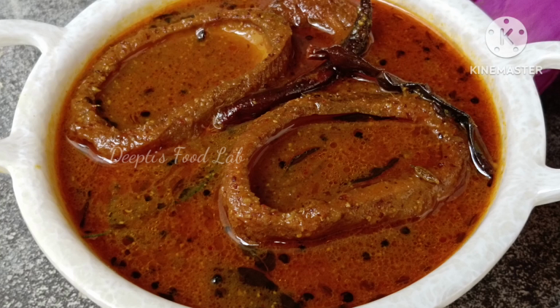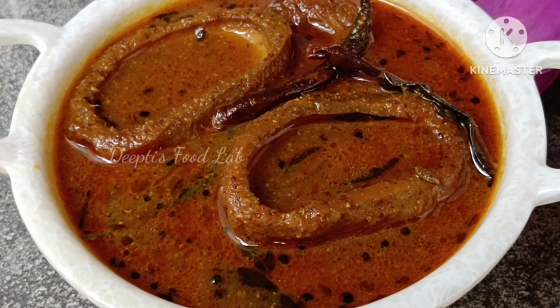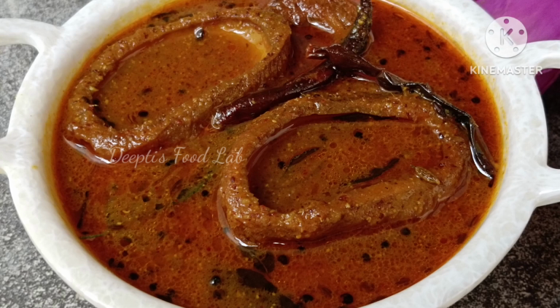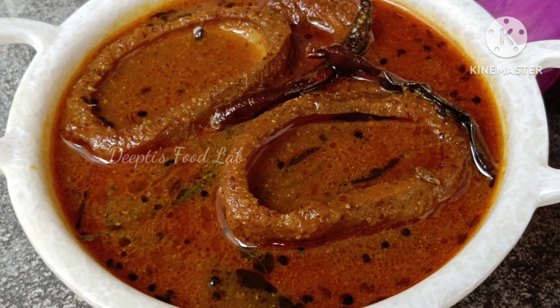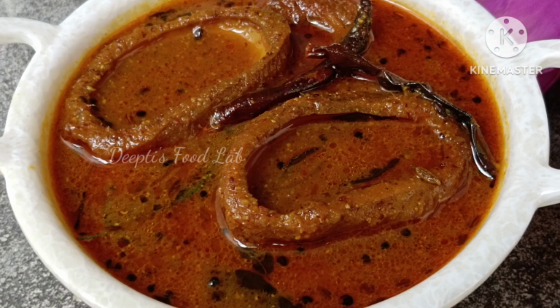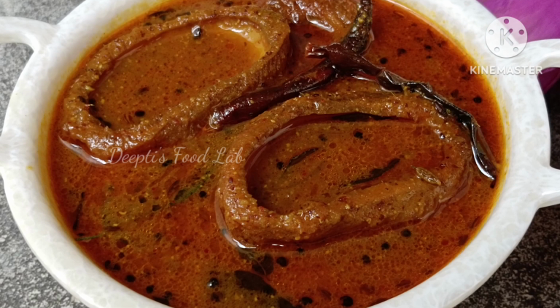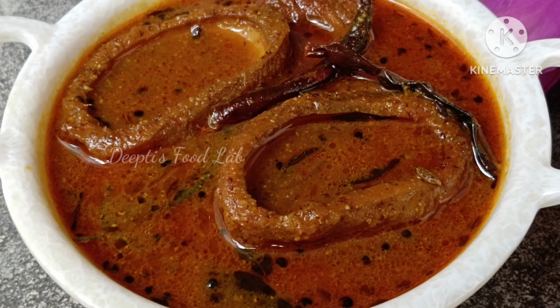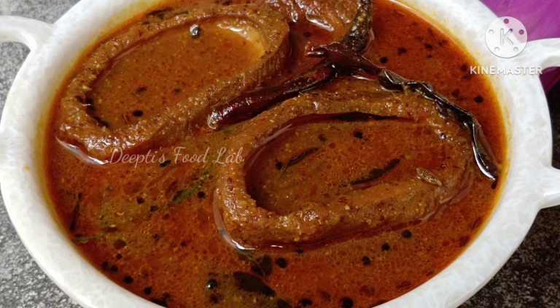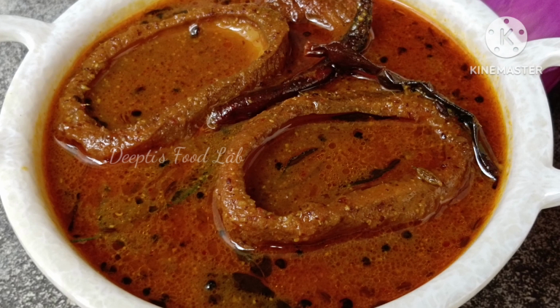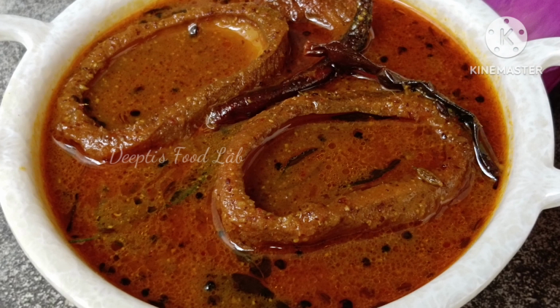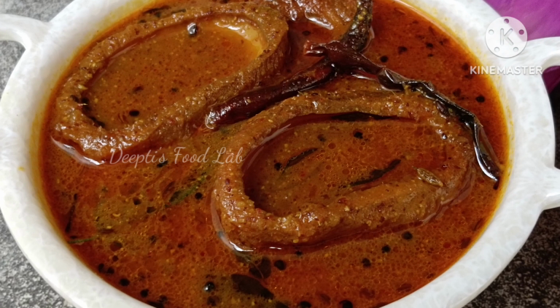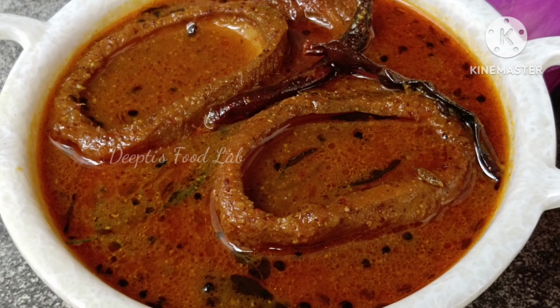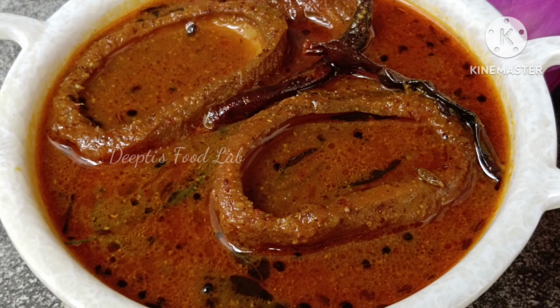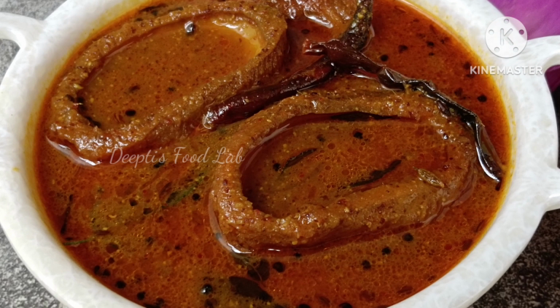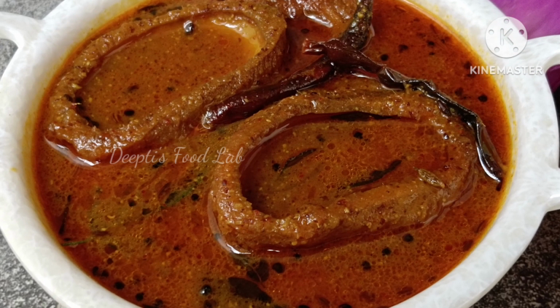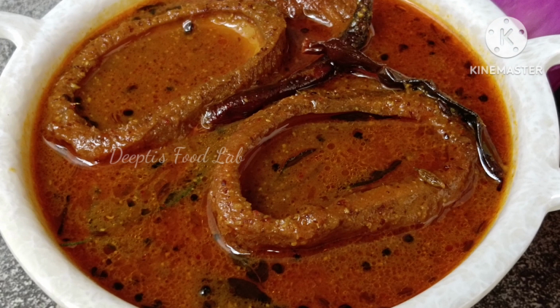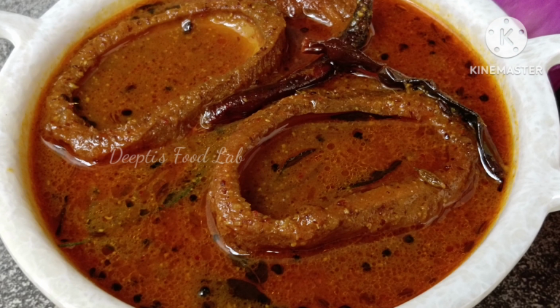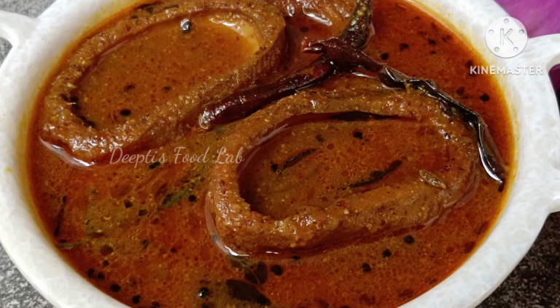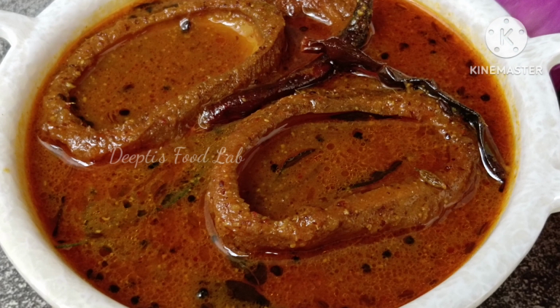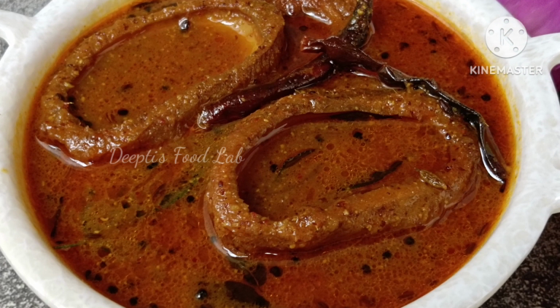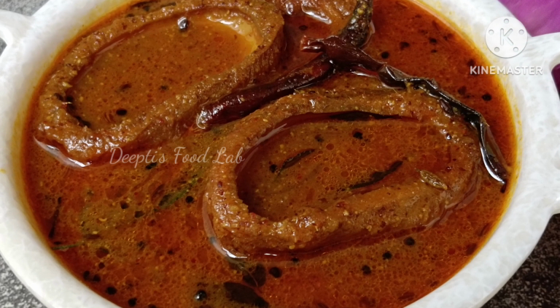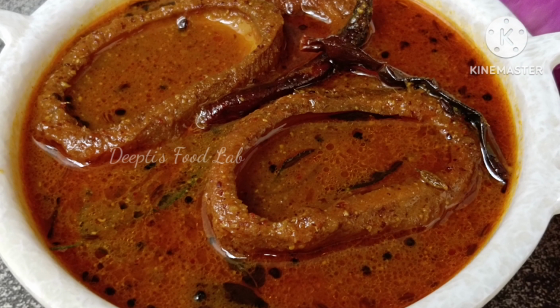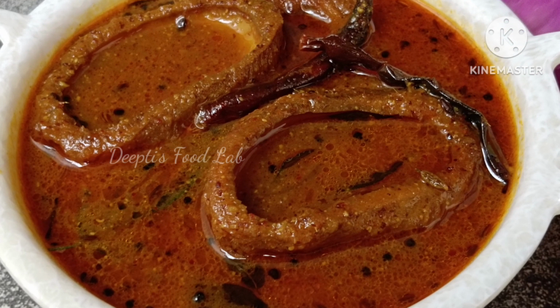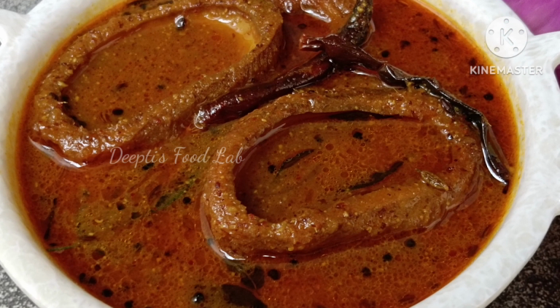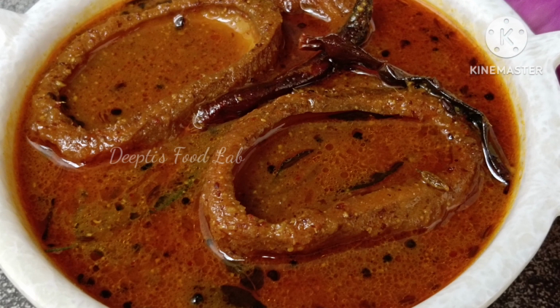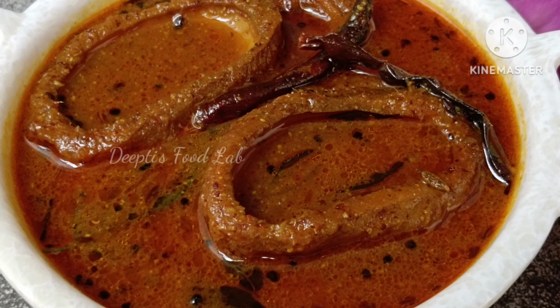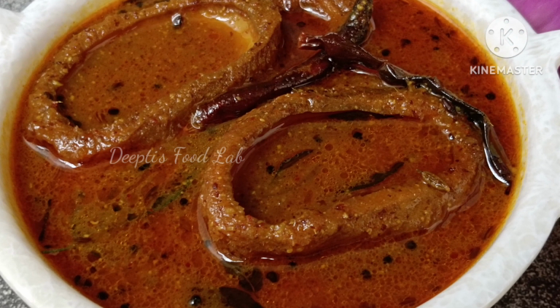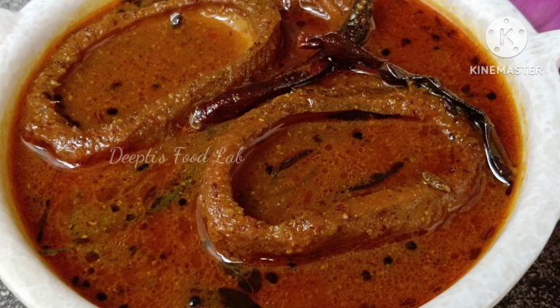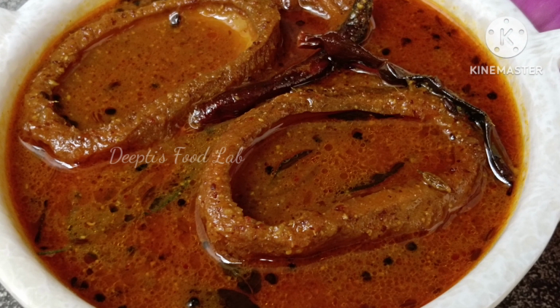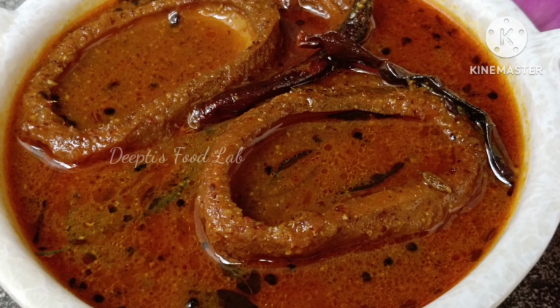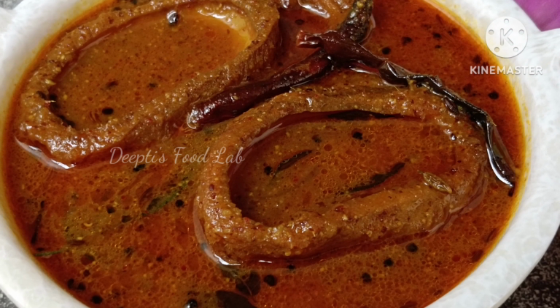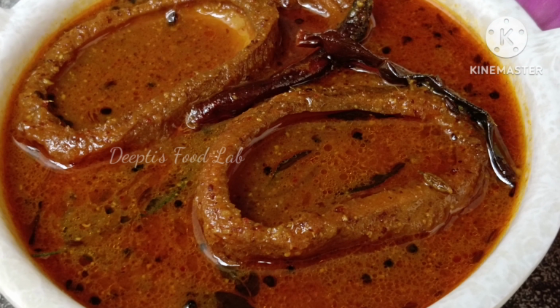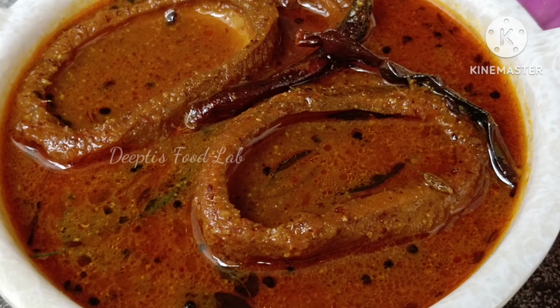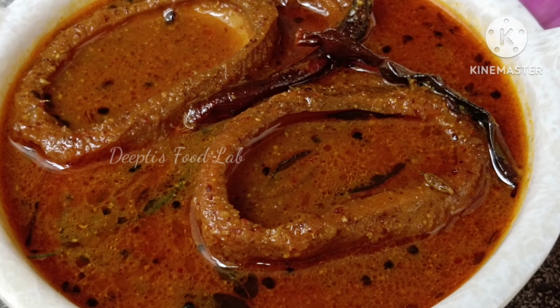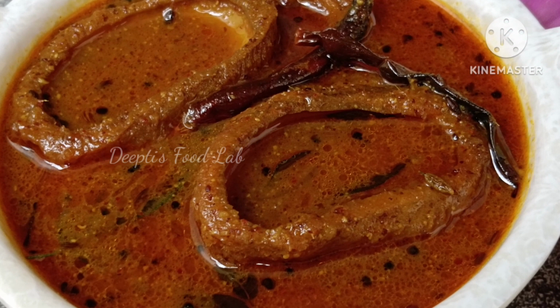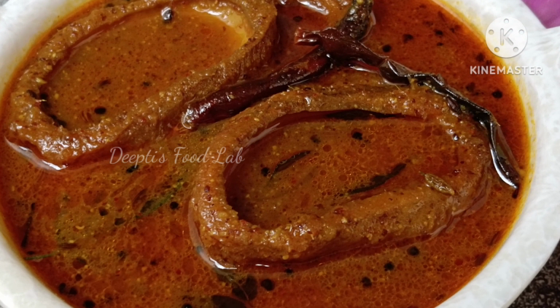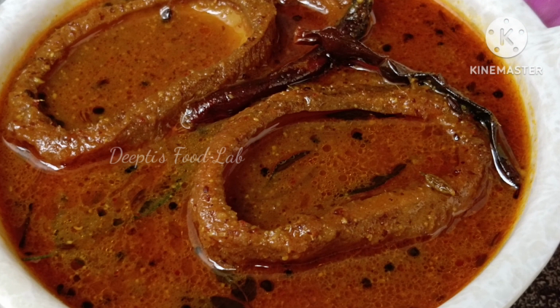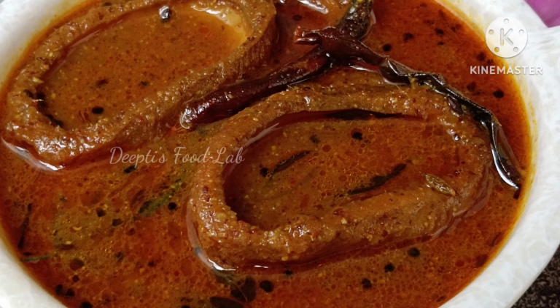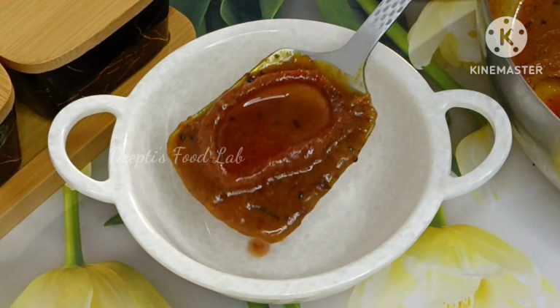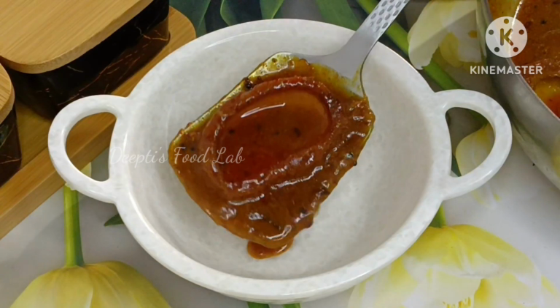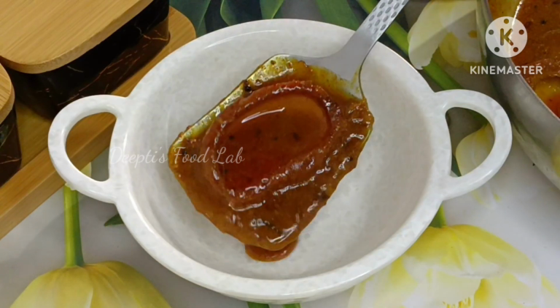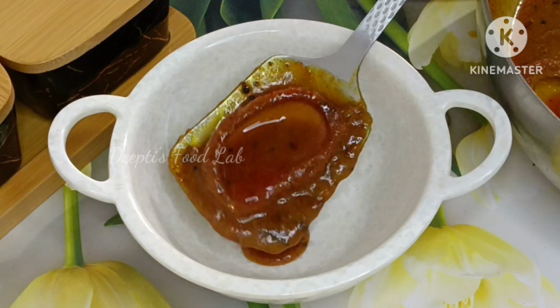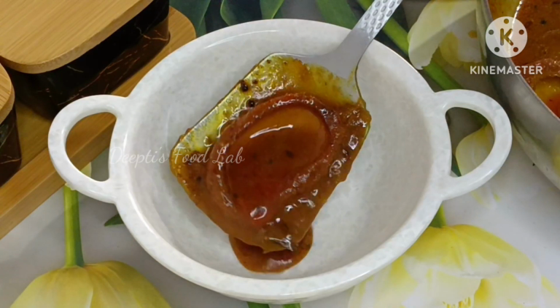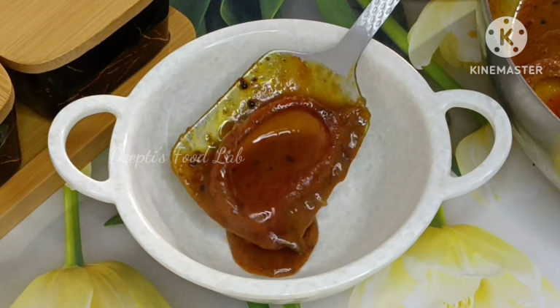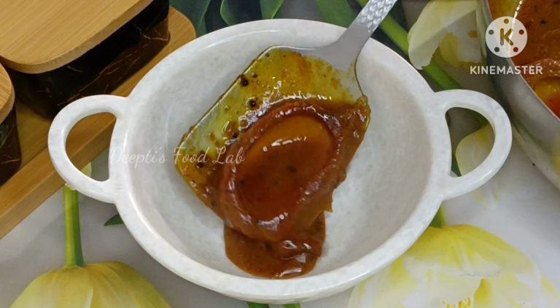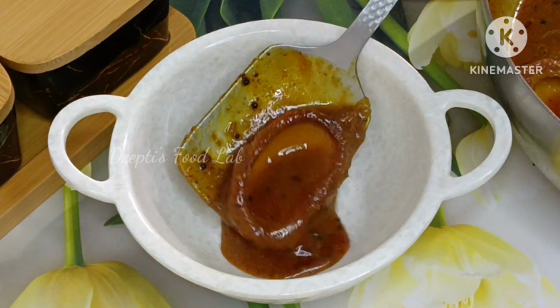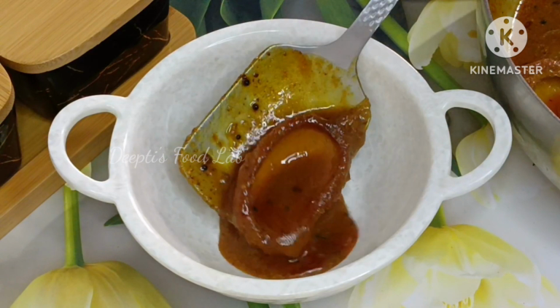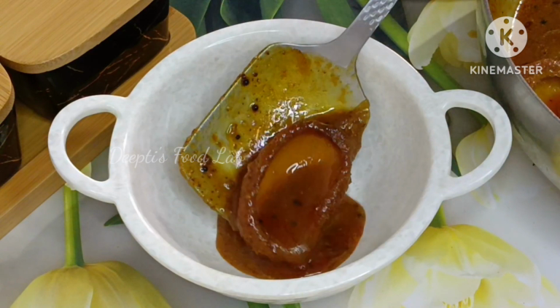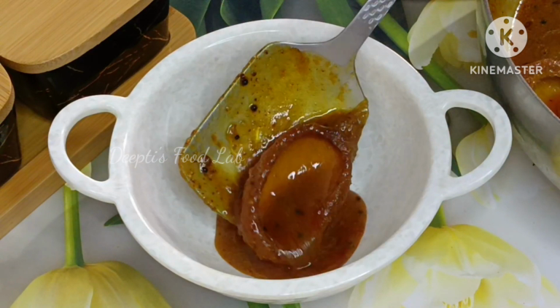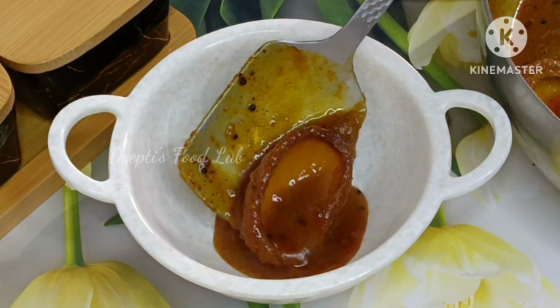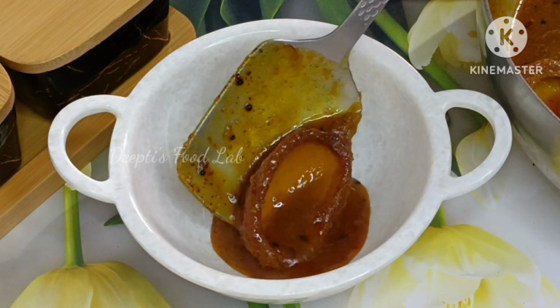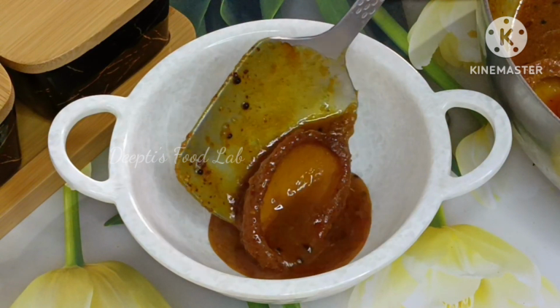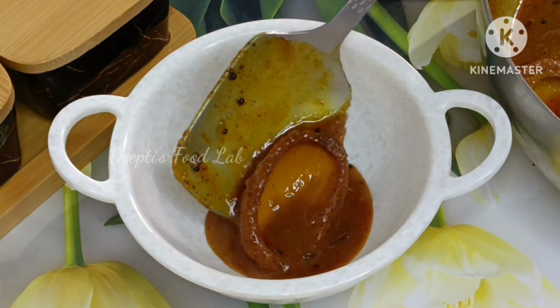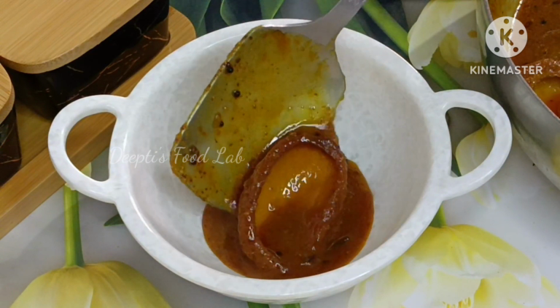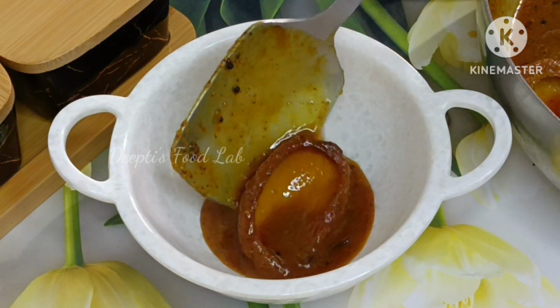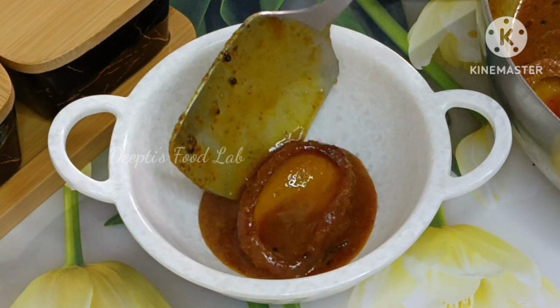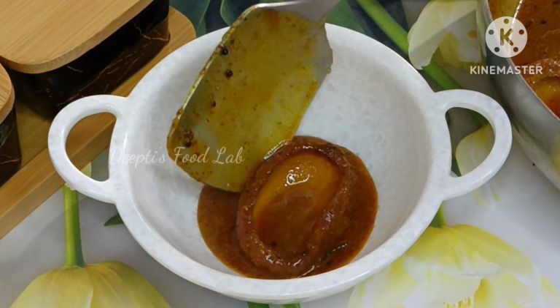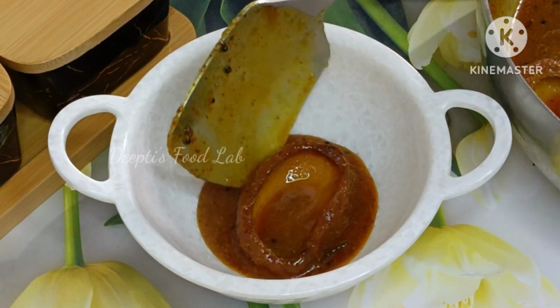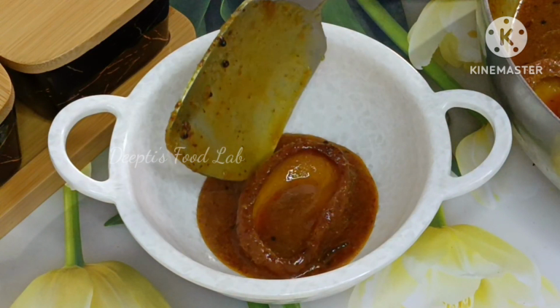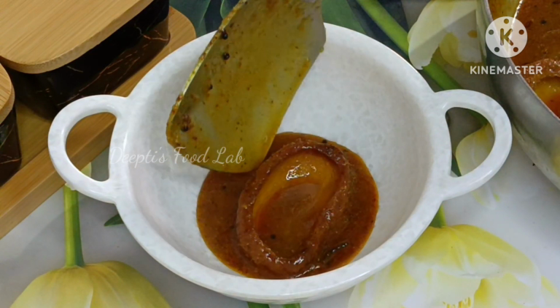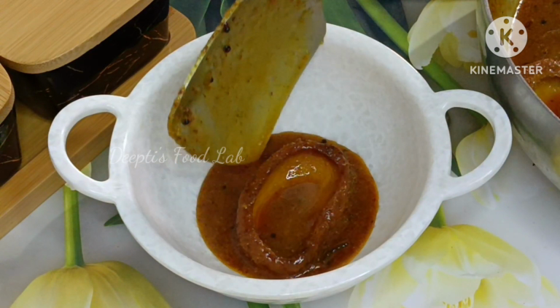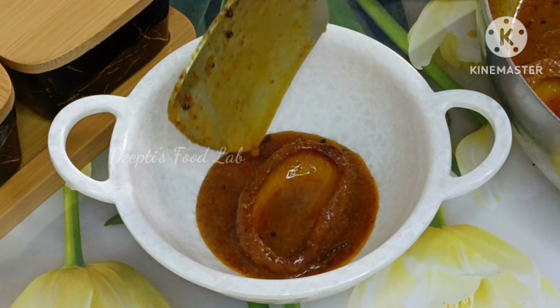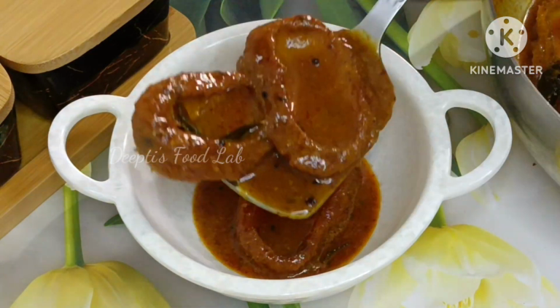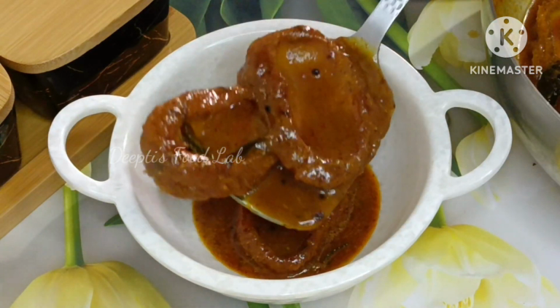Hello, I am Dipti. Welcome to Dipti Shpulli. Let's see the recipe today.